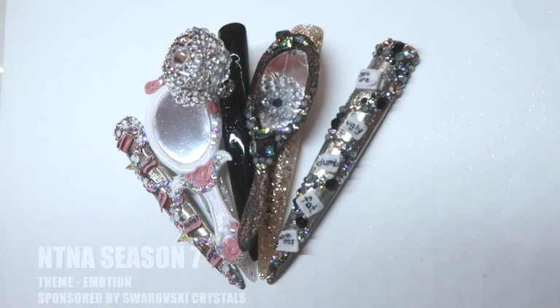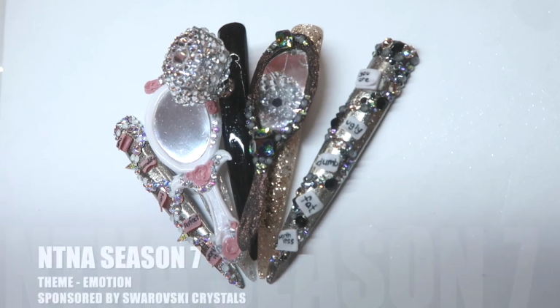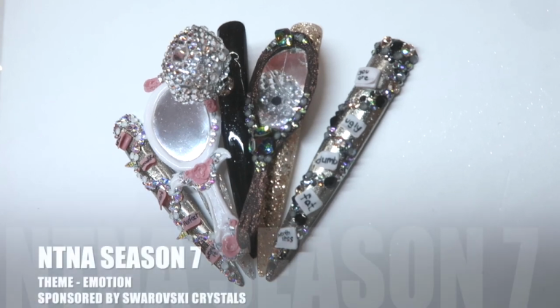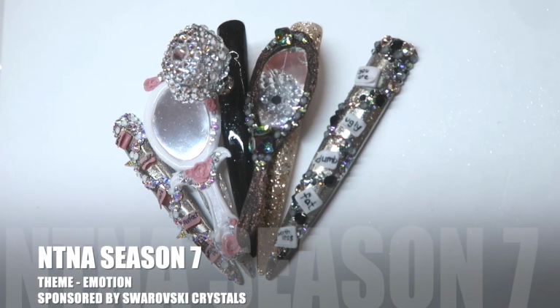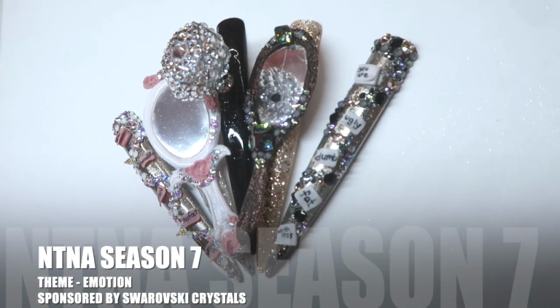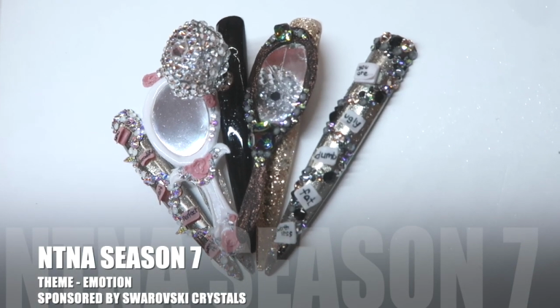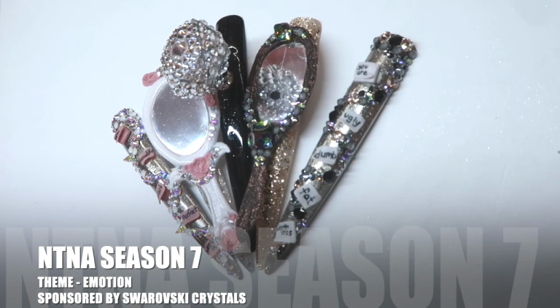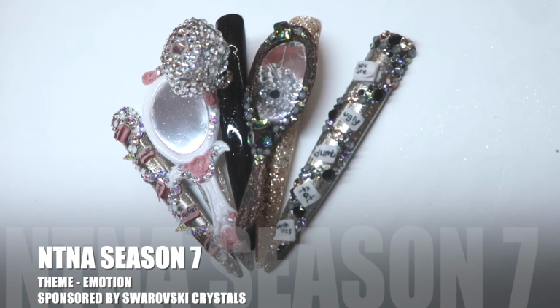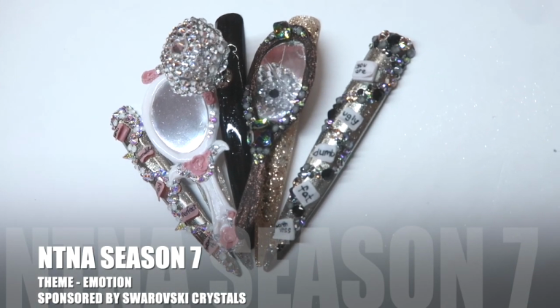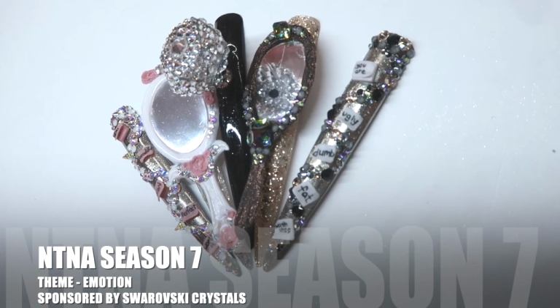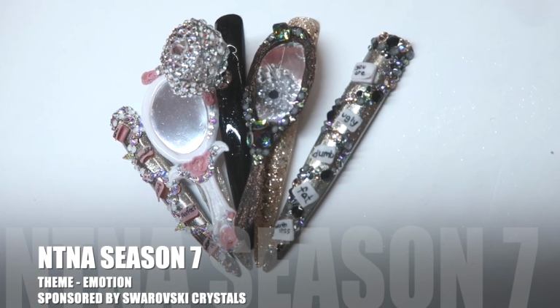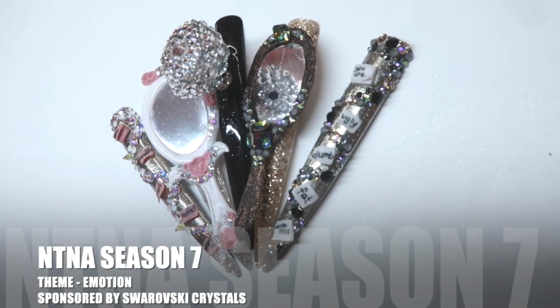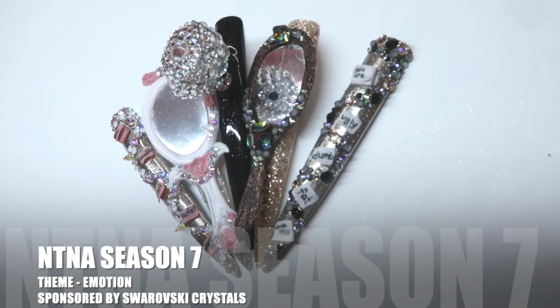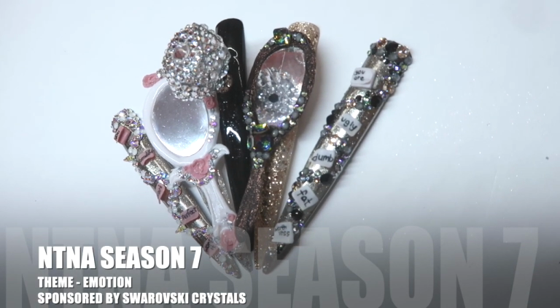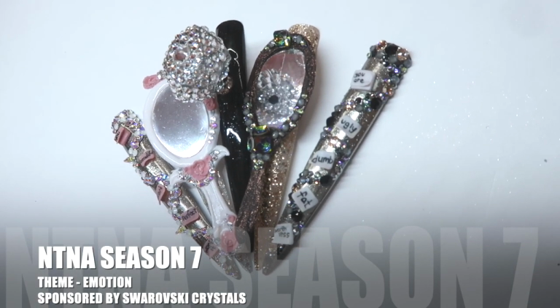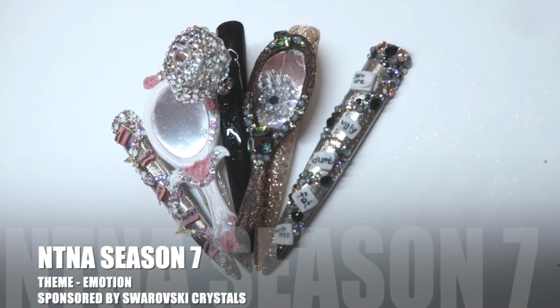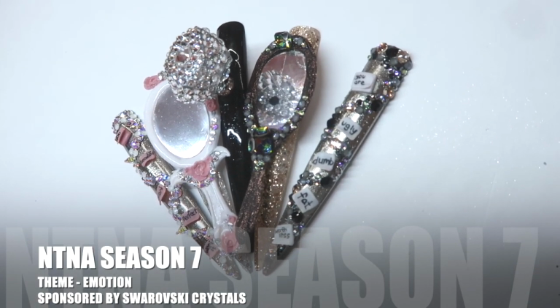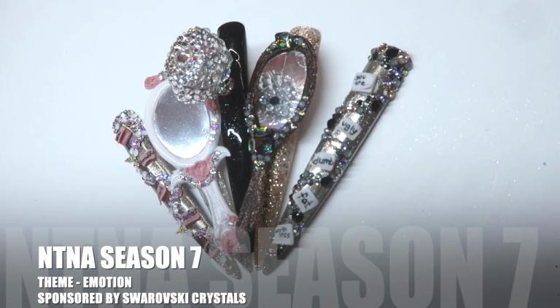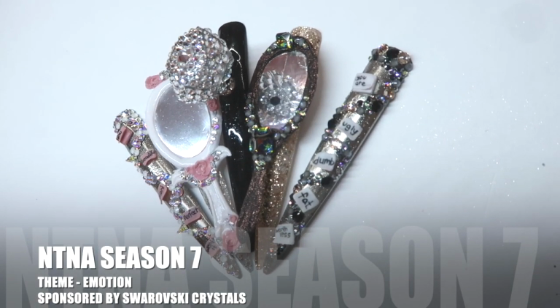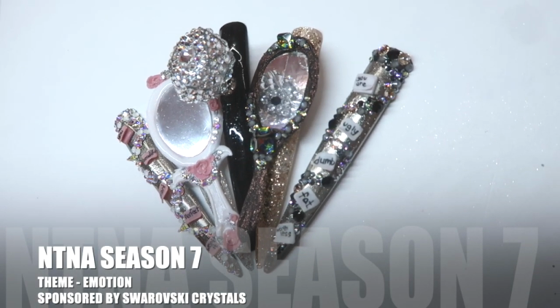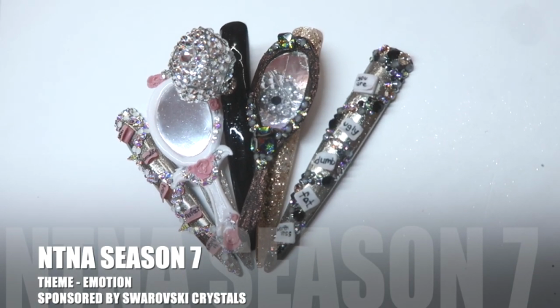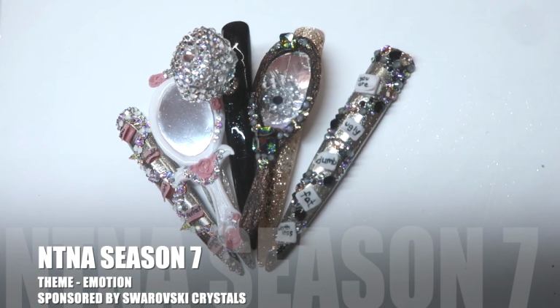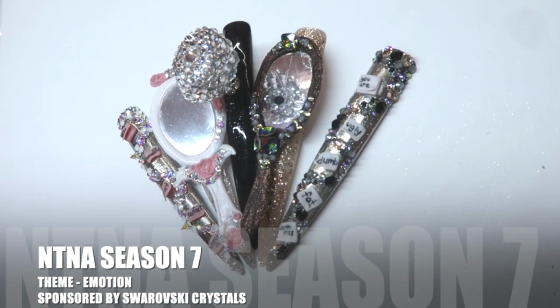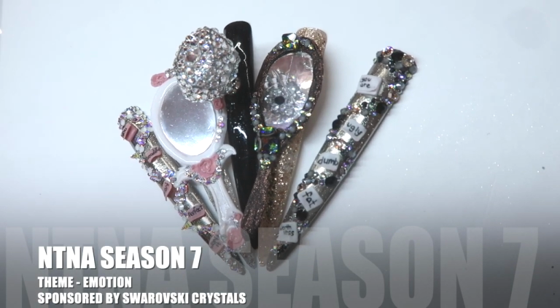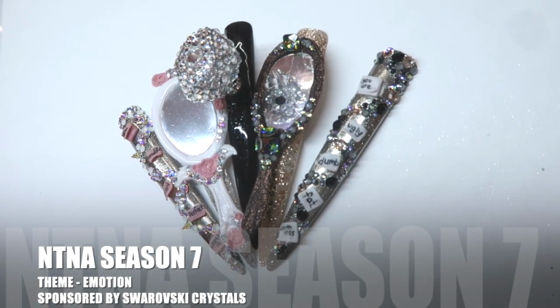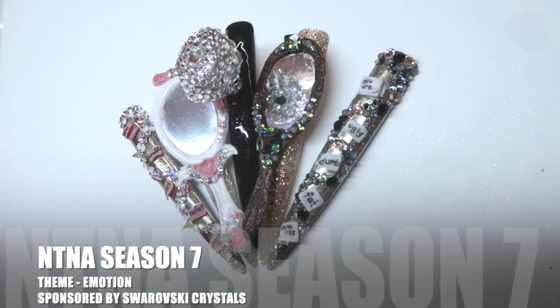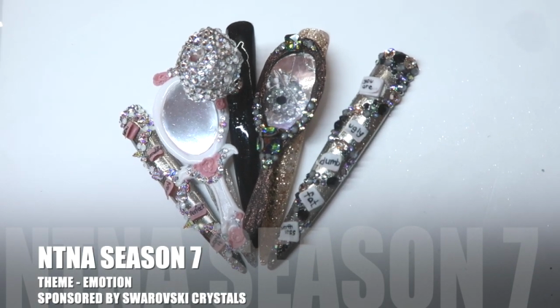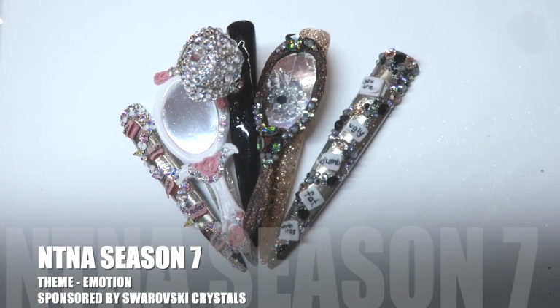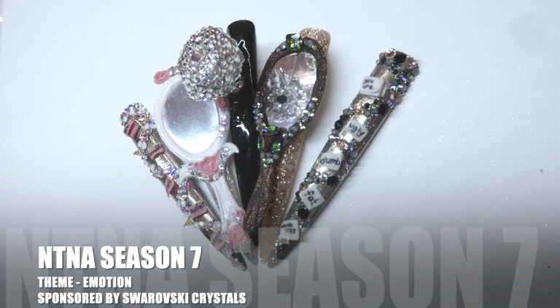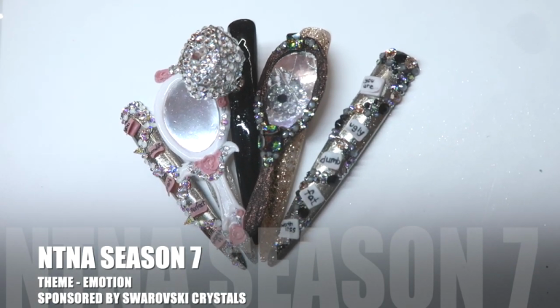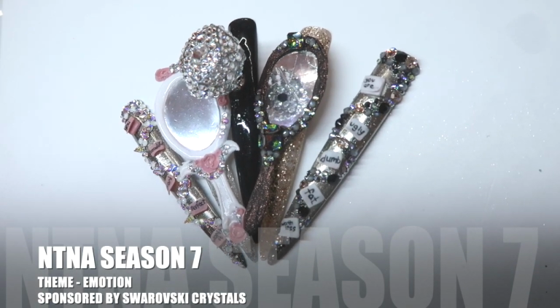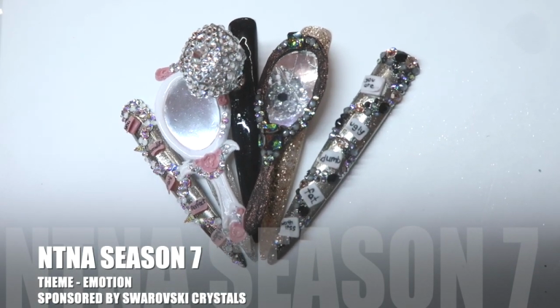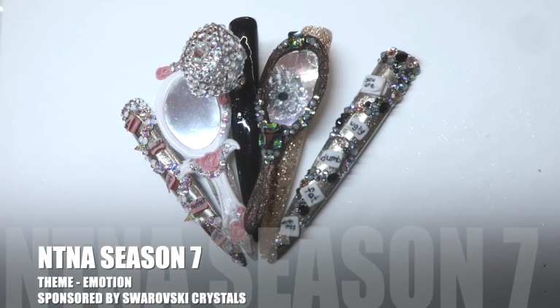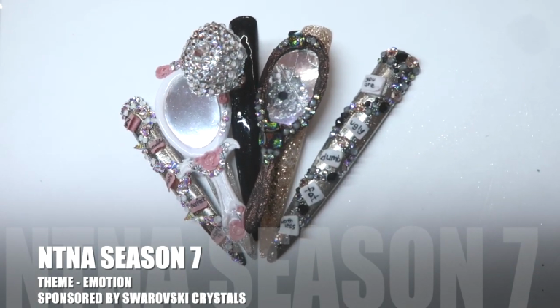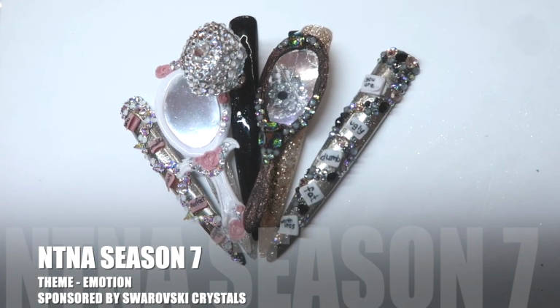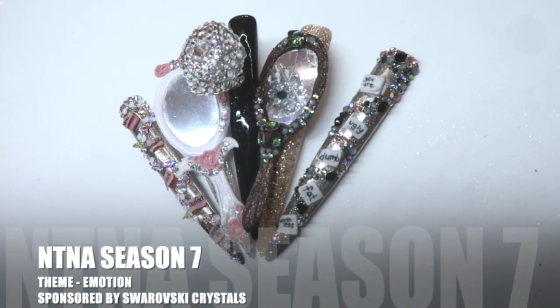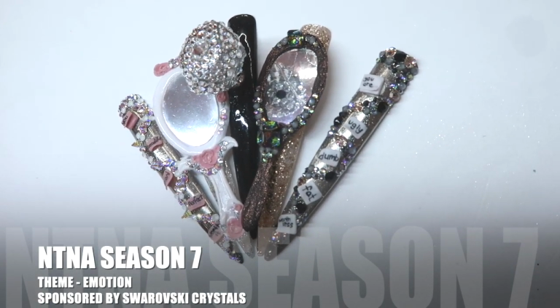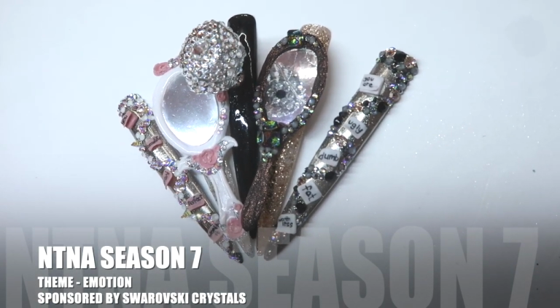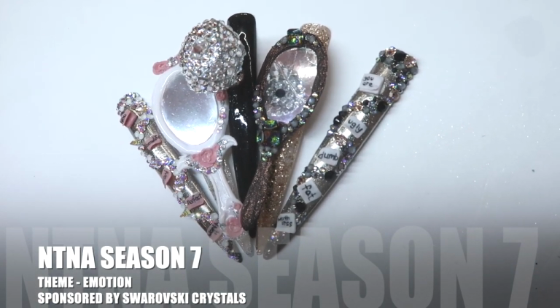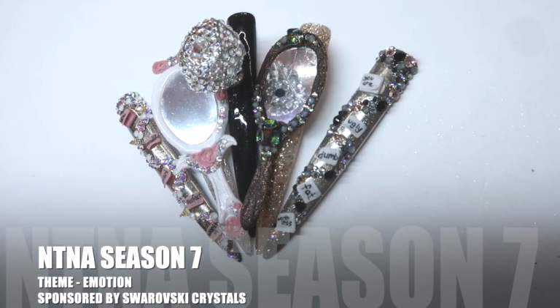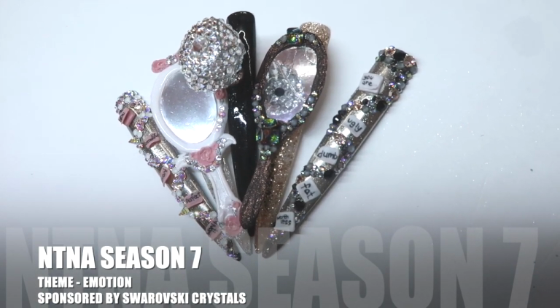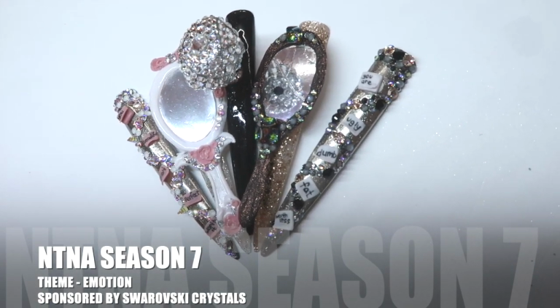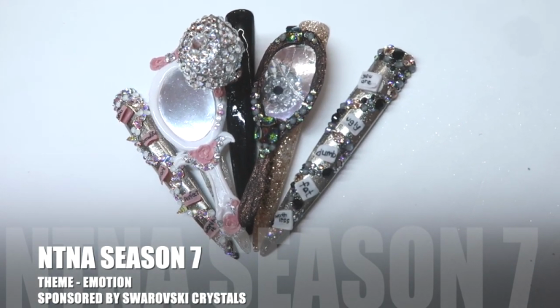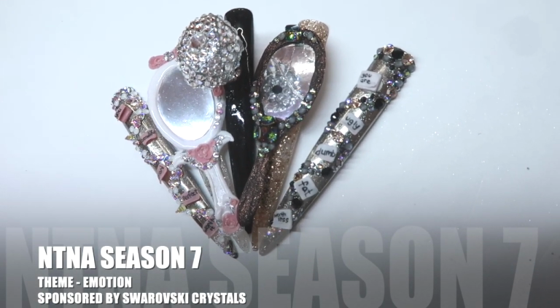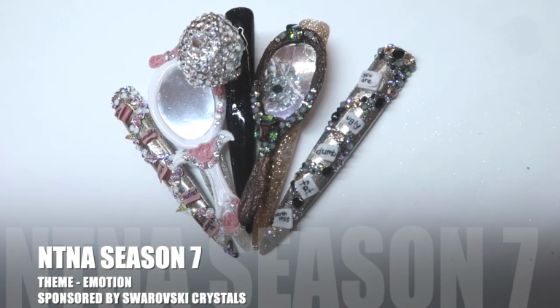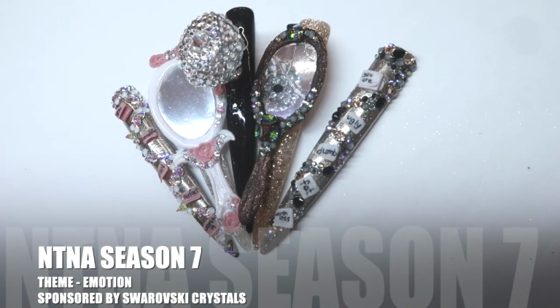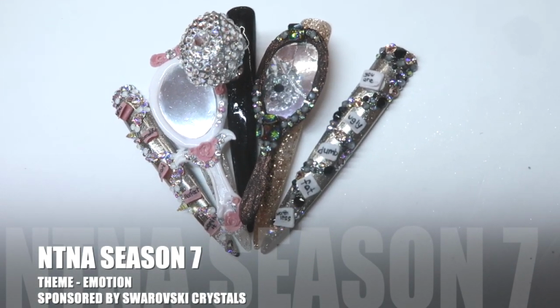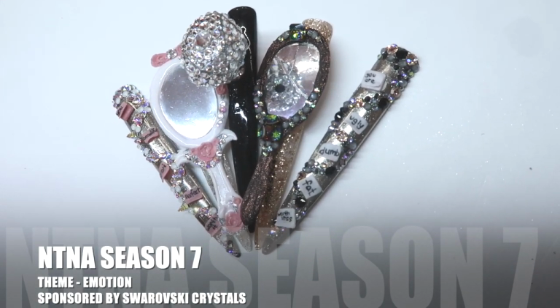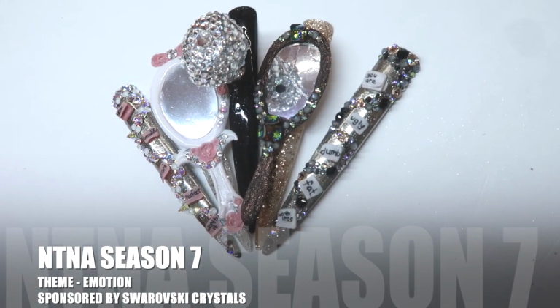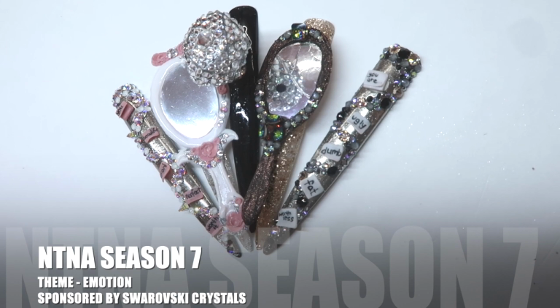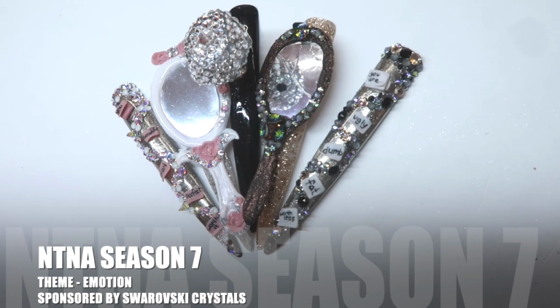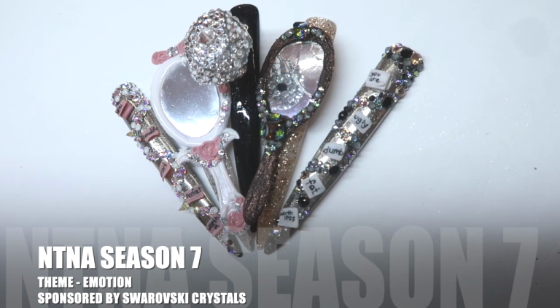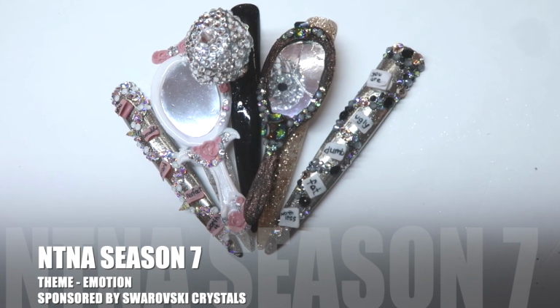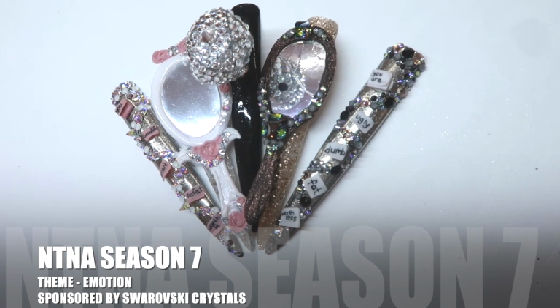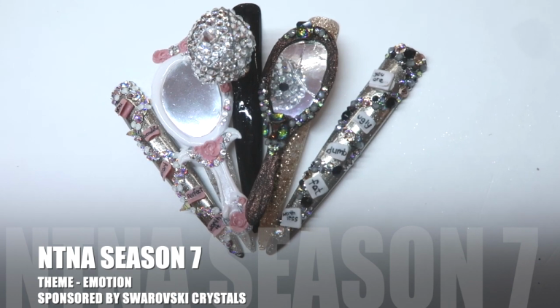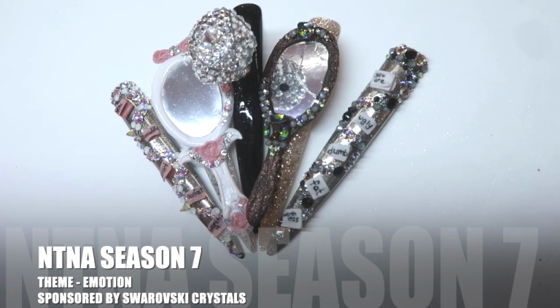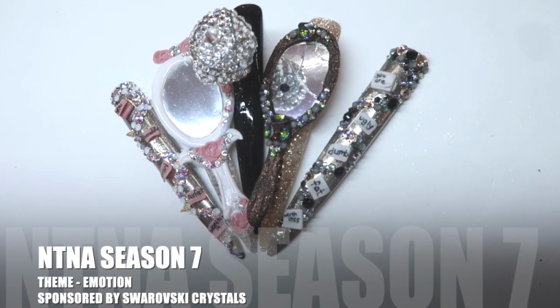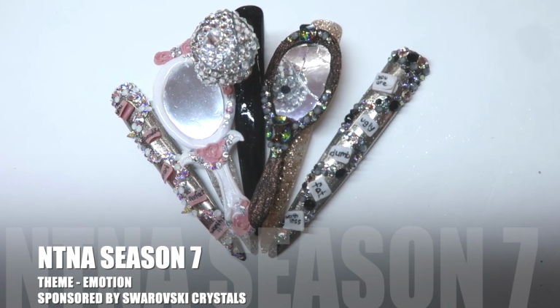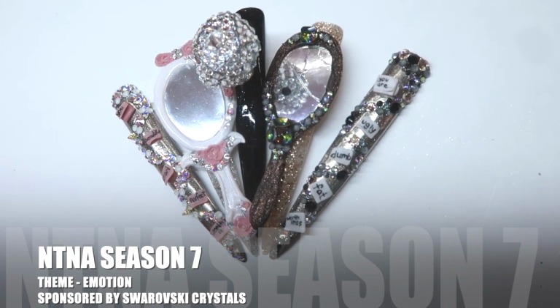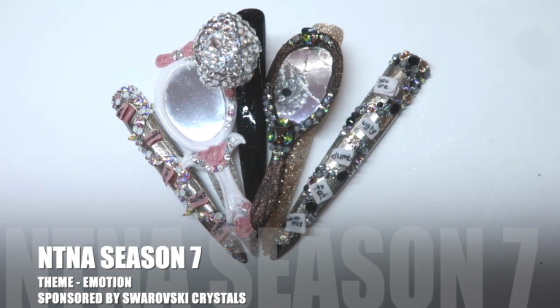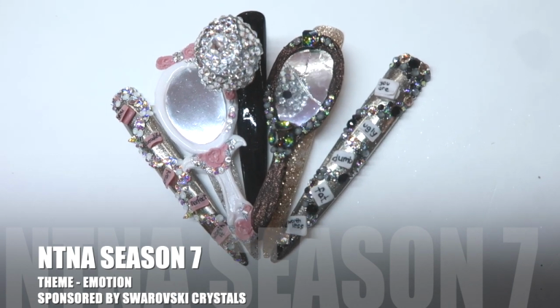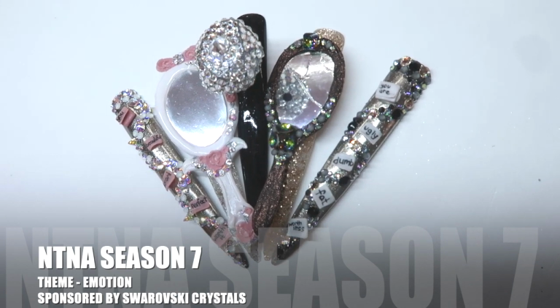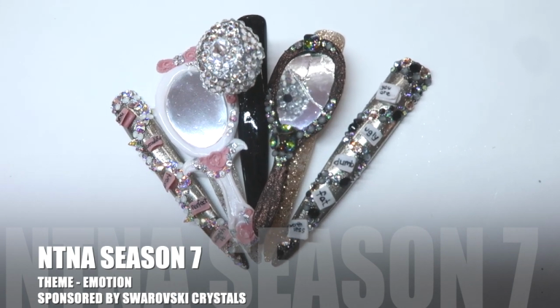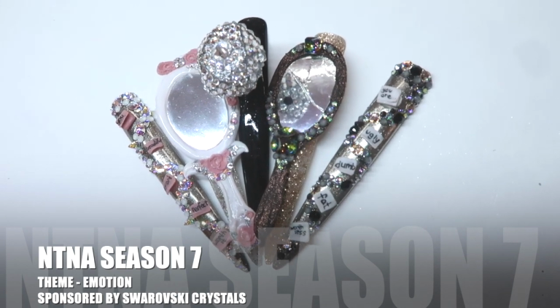Hey everybody, welcome back to my channel. Today I am going to be doing the first pre-challenge for NTNA season 7.